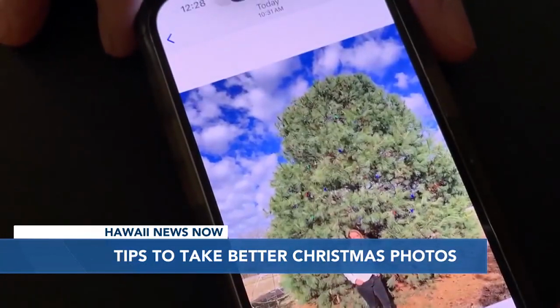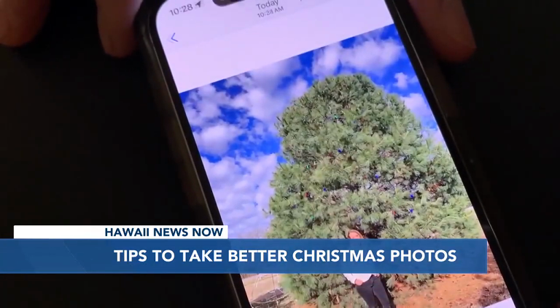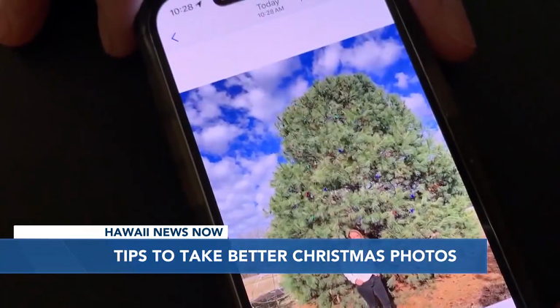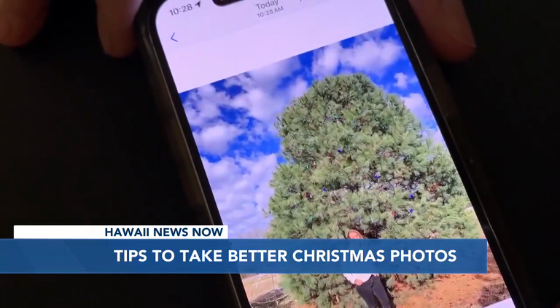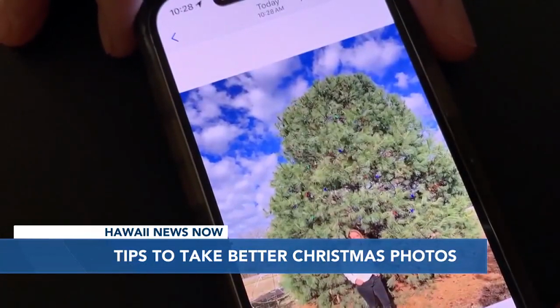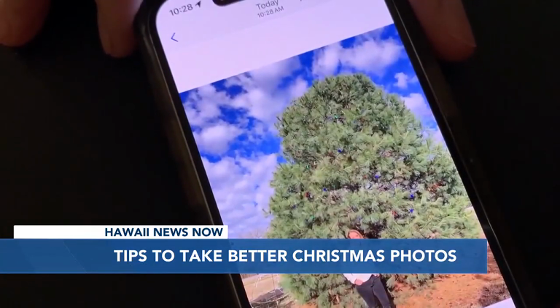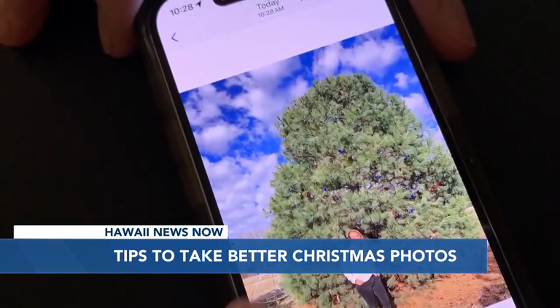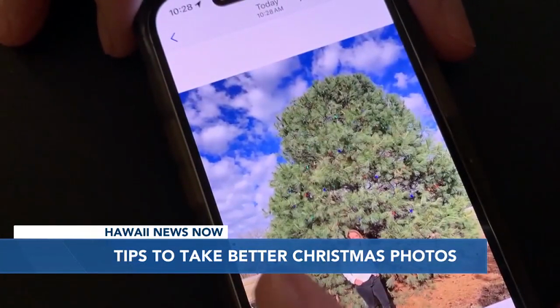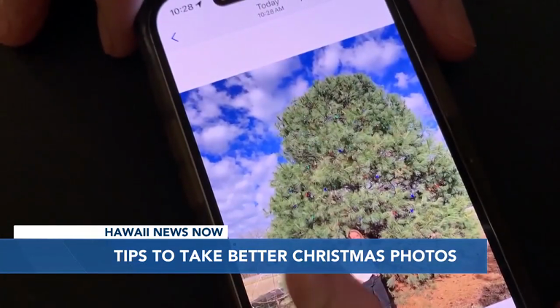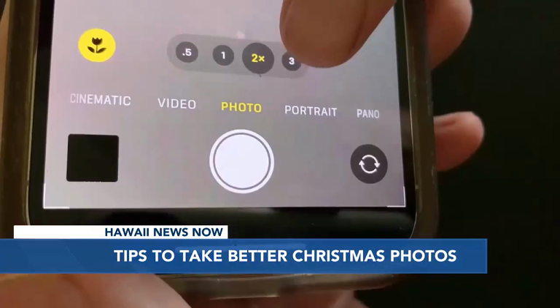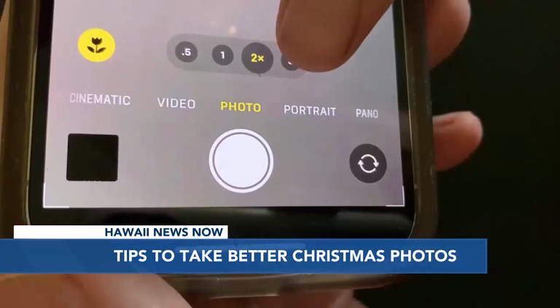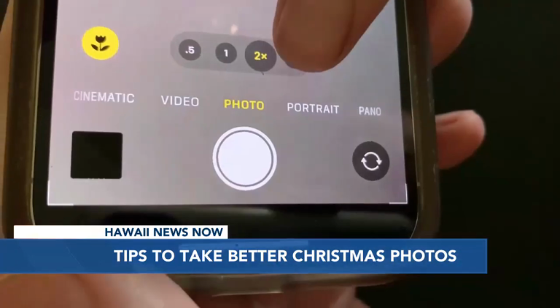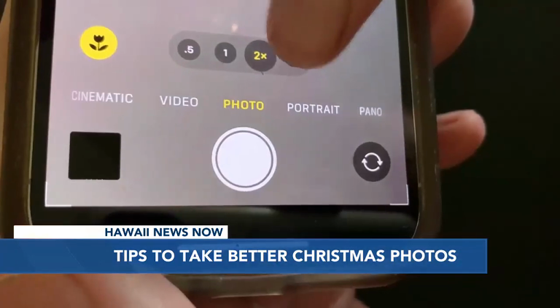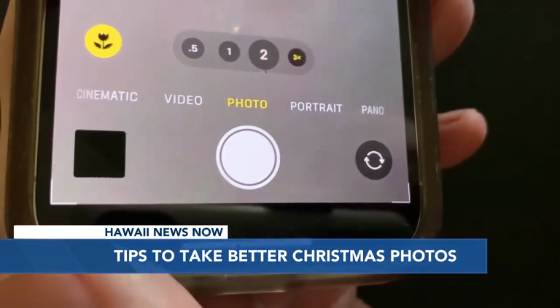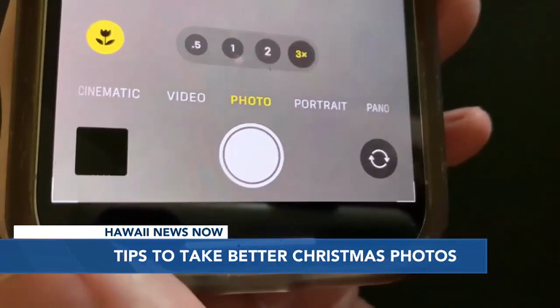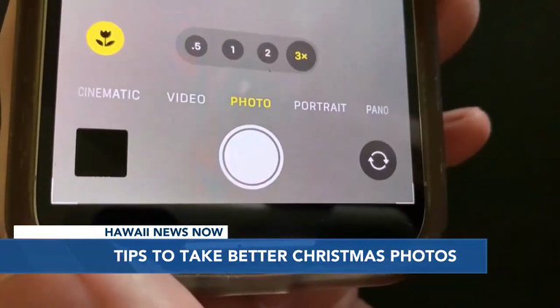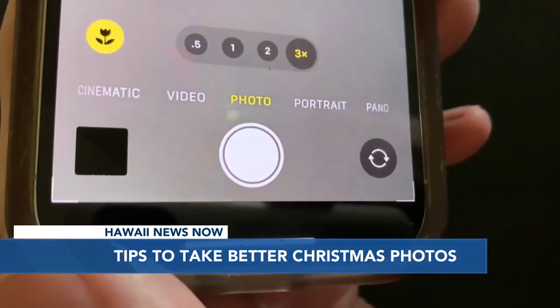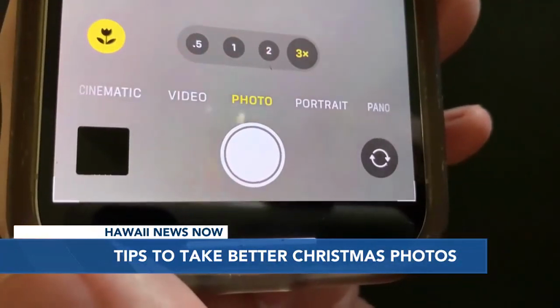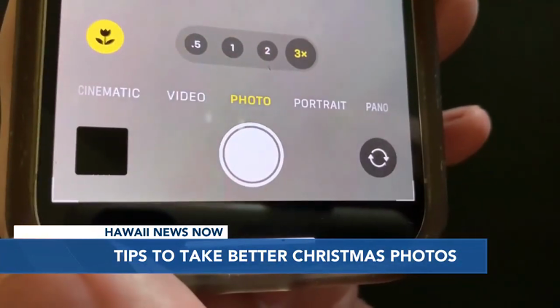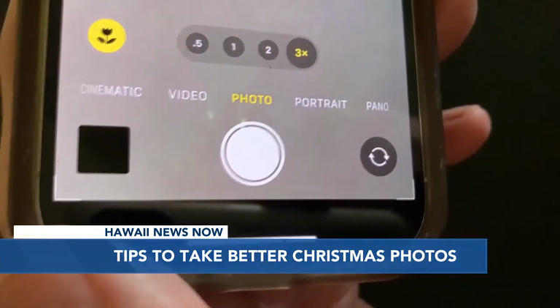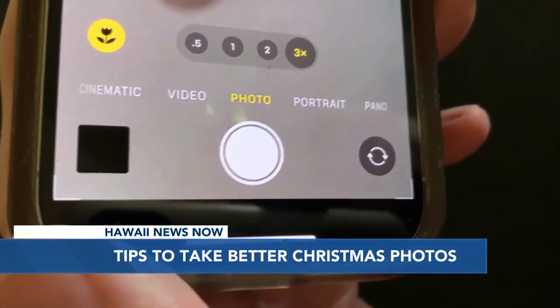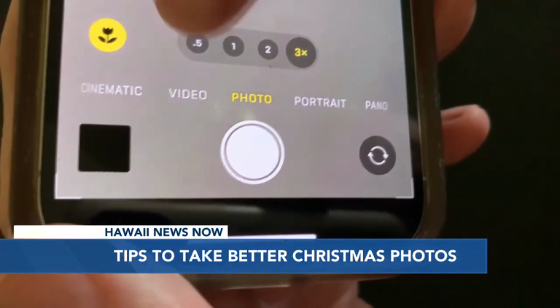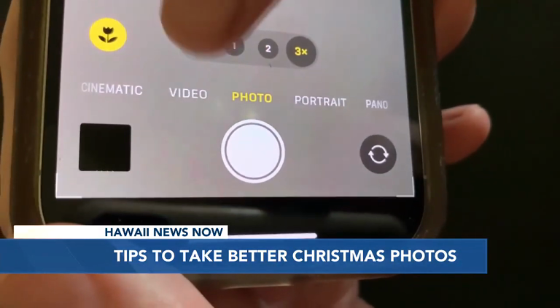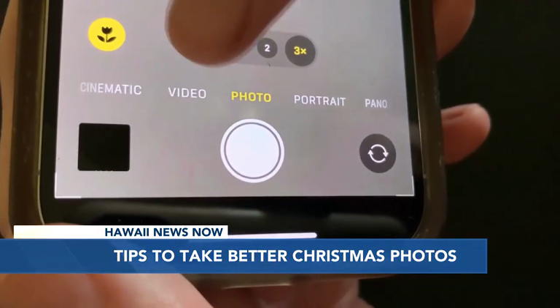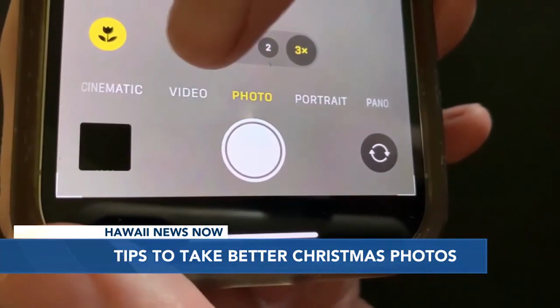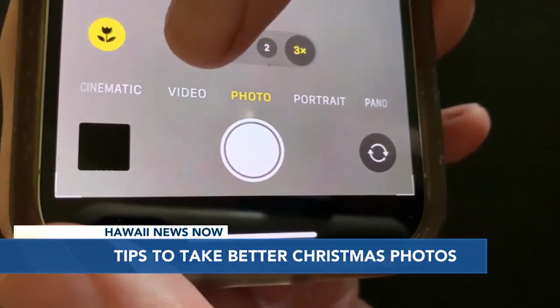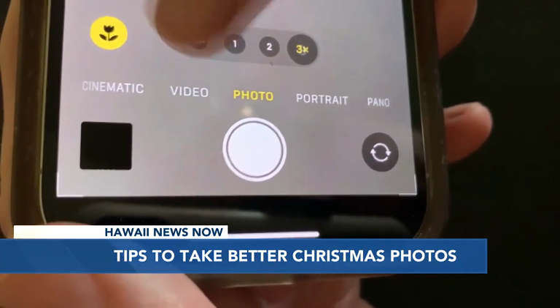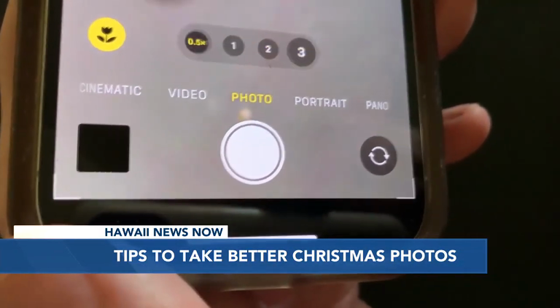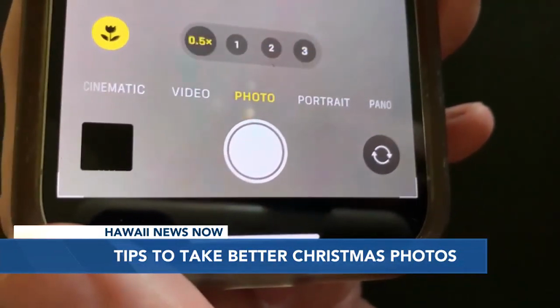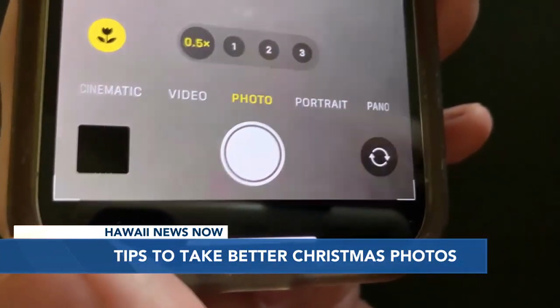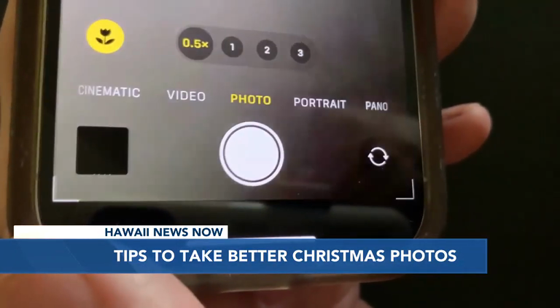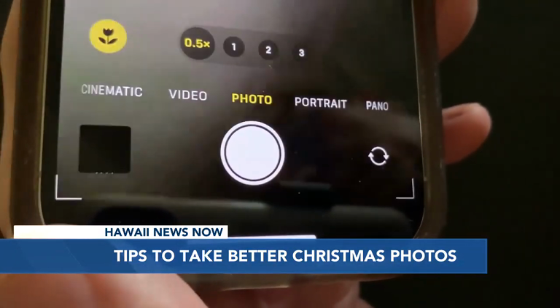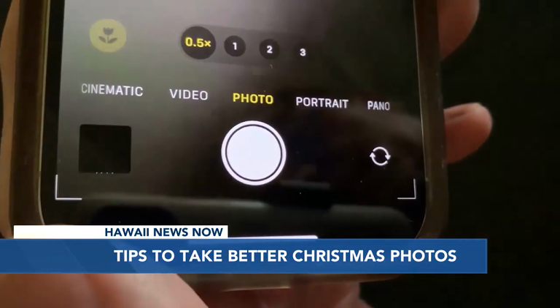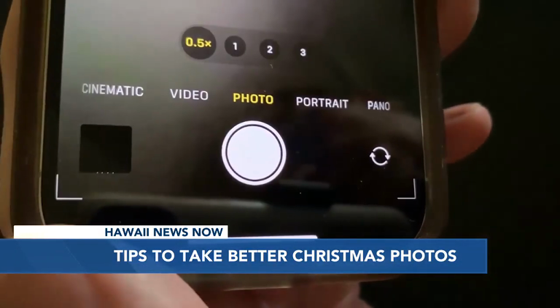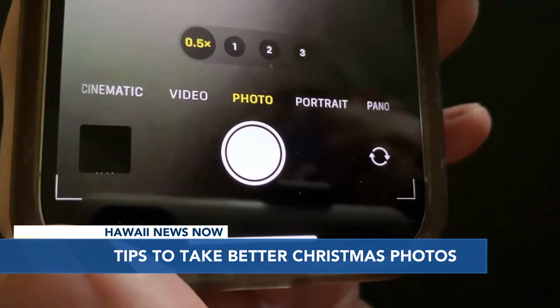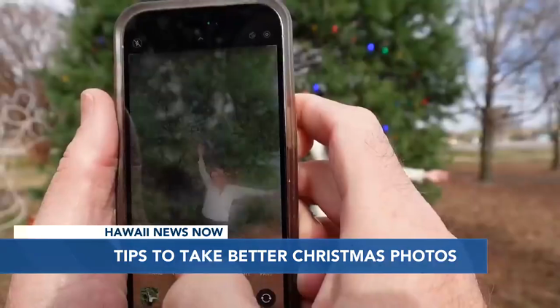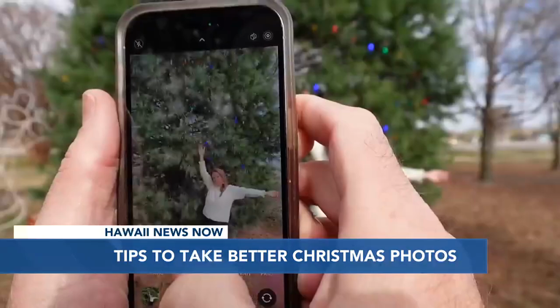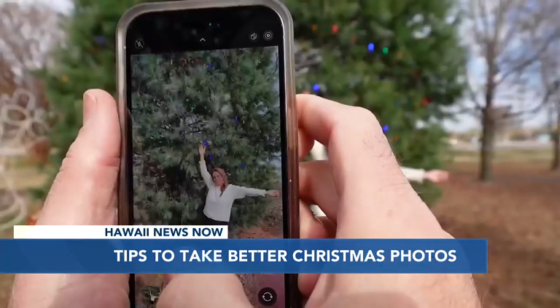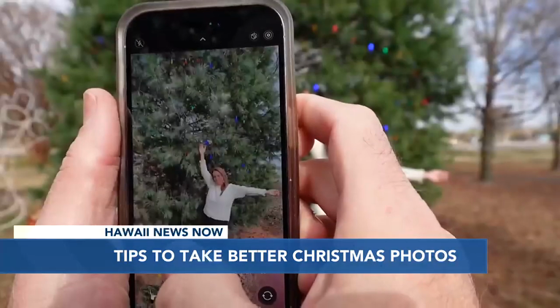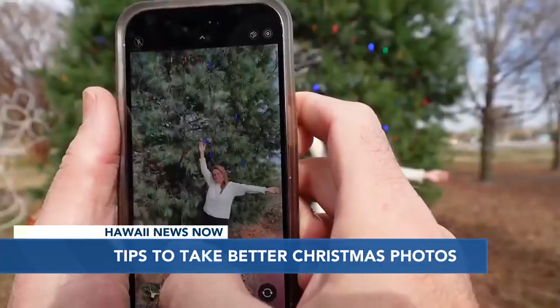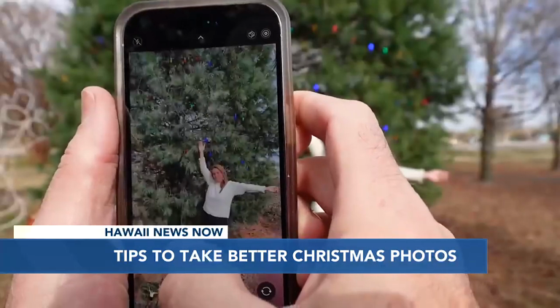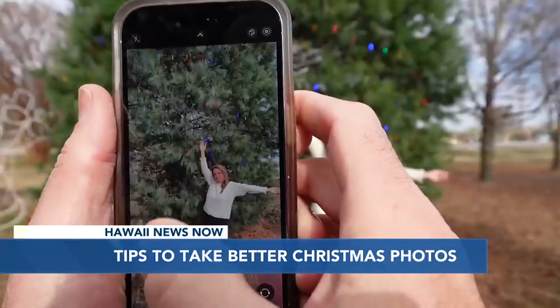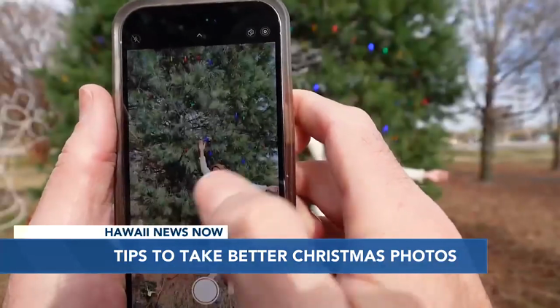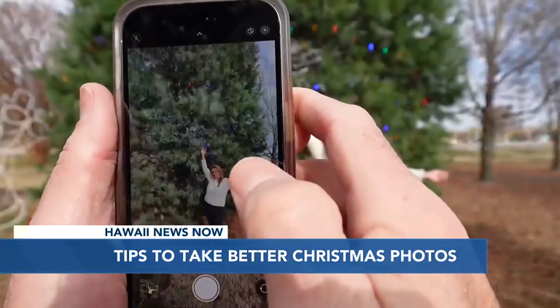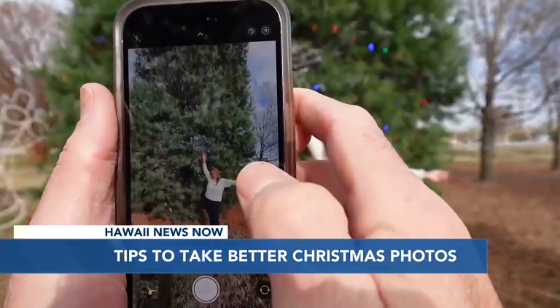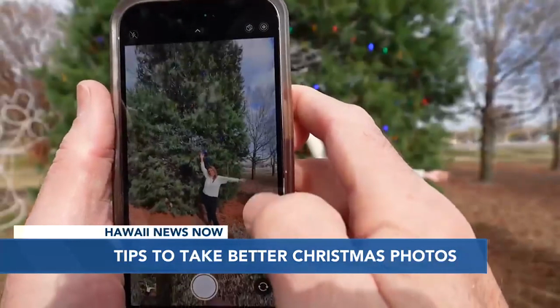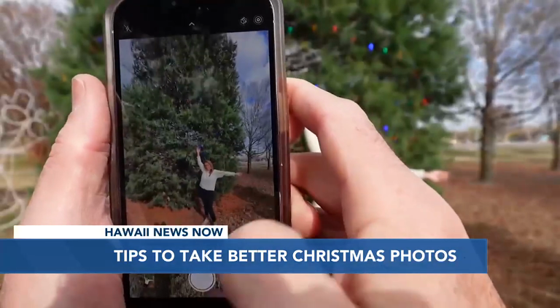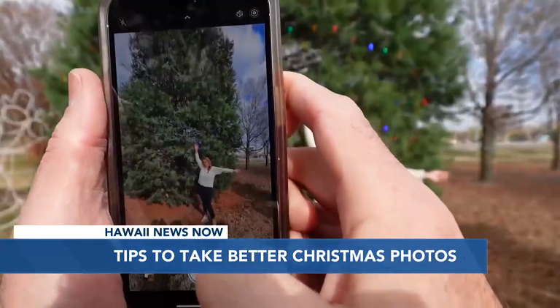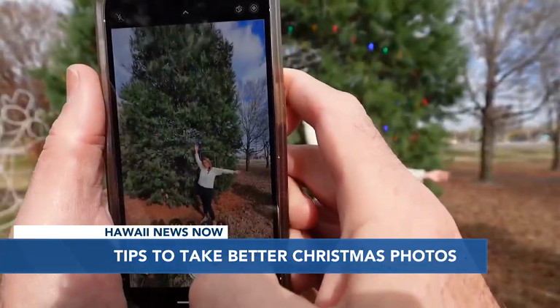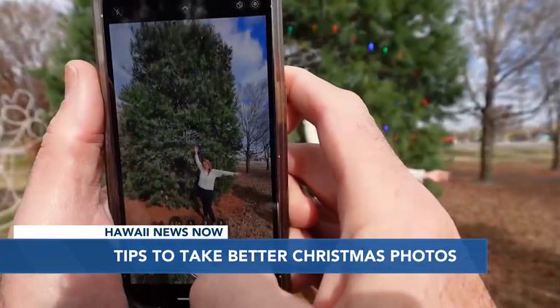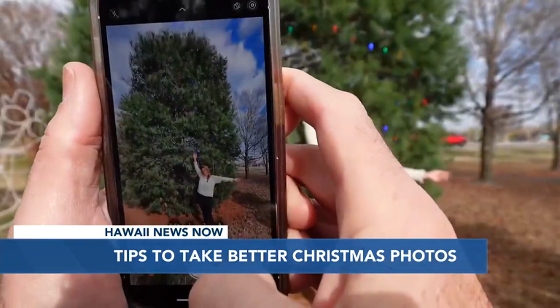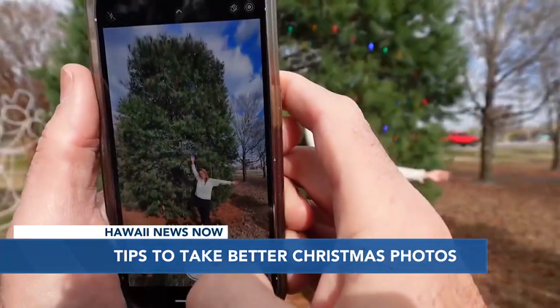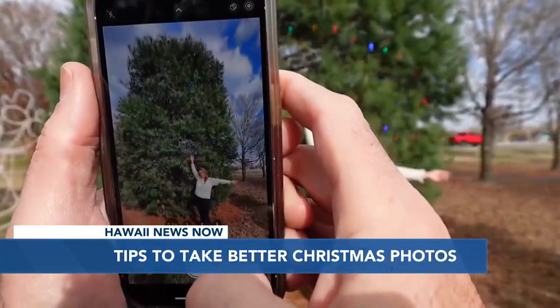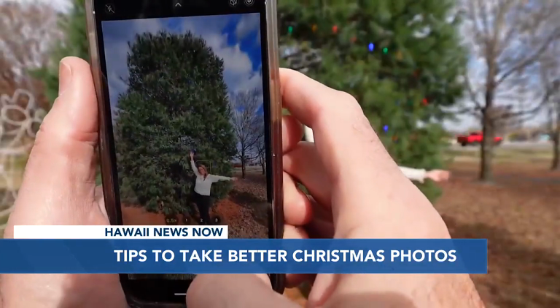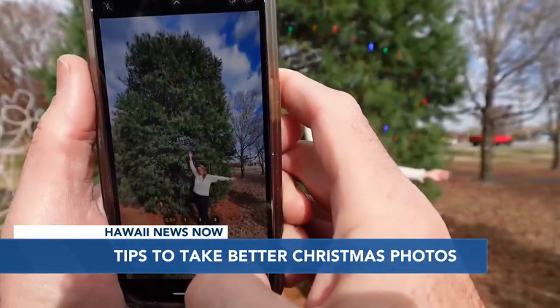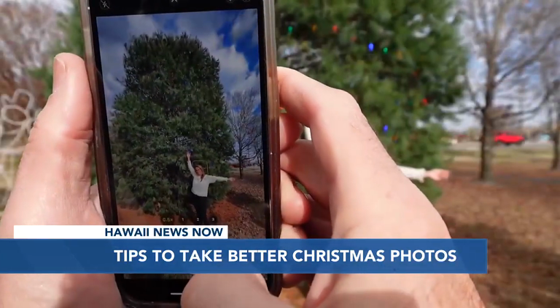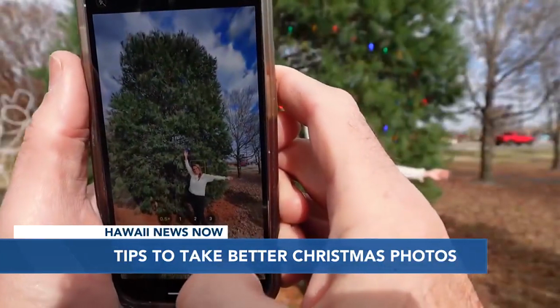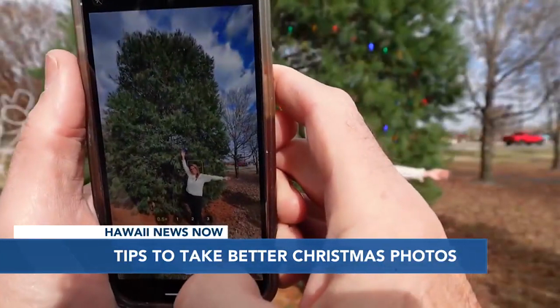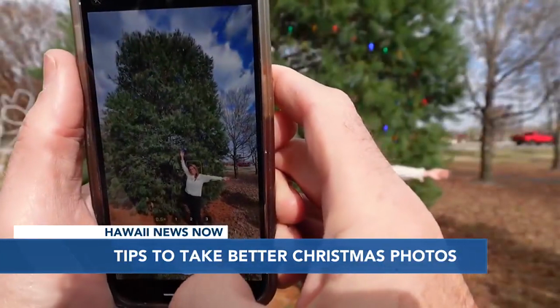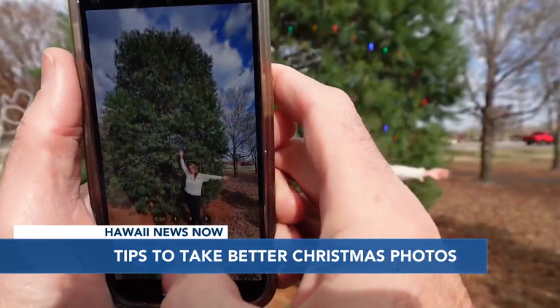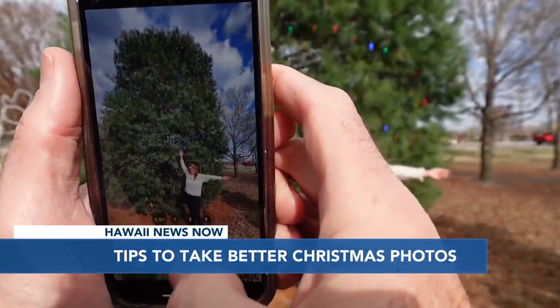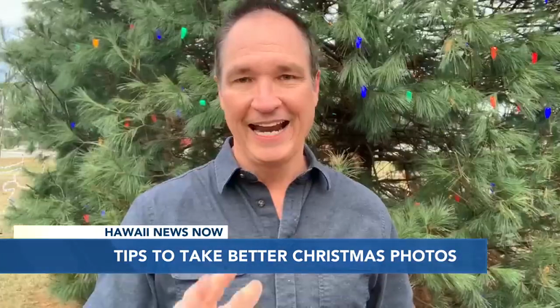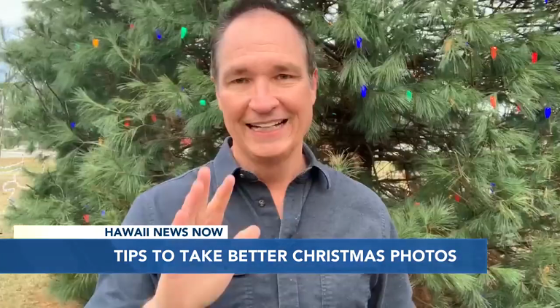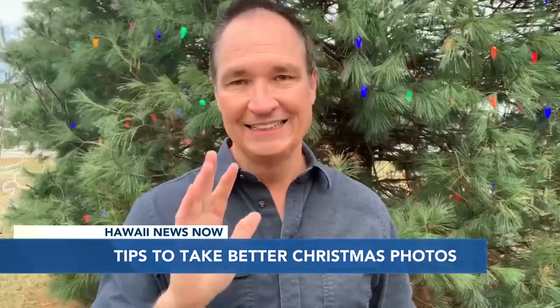Another option for those with an iPhone 11 or later is the wide angle lens. You'll find it in photo mode as 0.5, and you can use it in portrait or landscape mode.